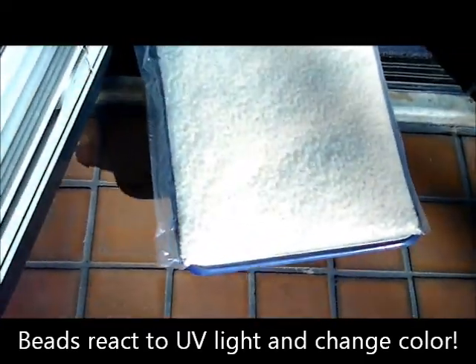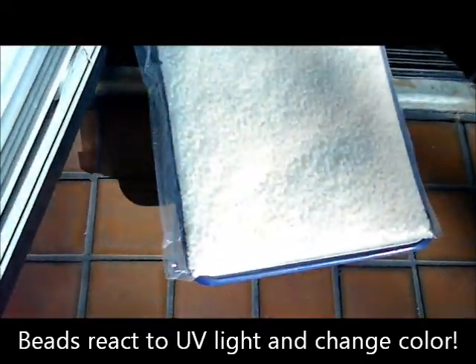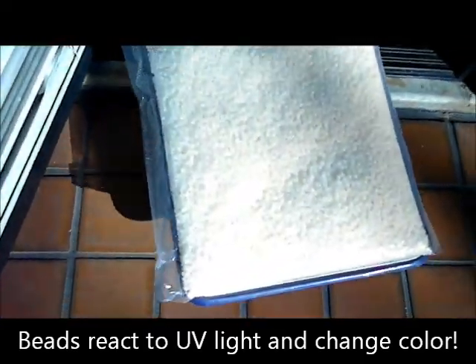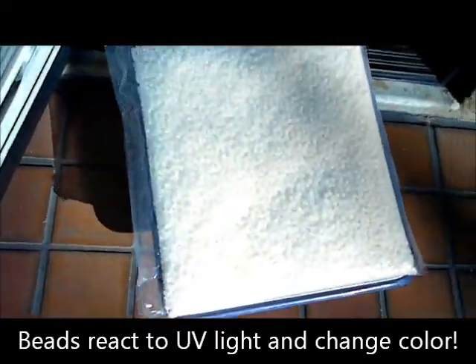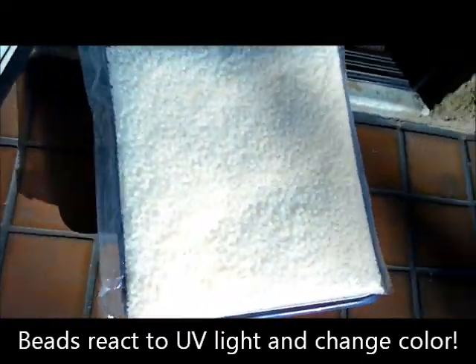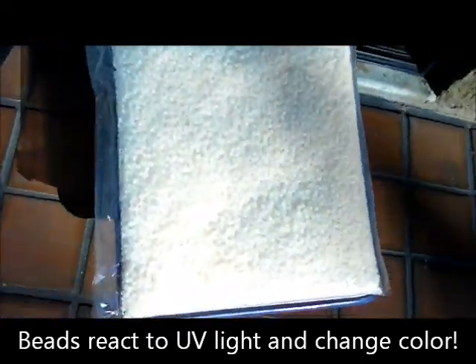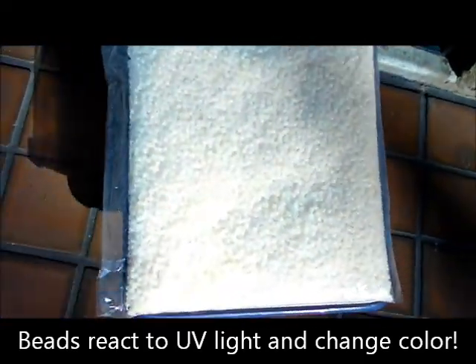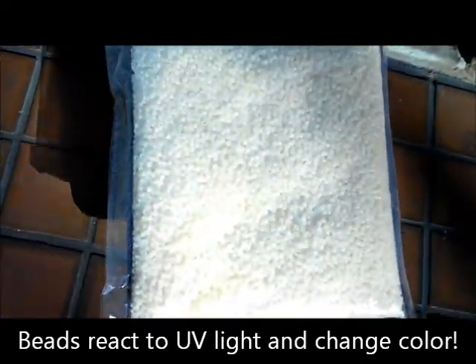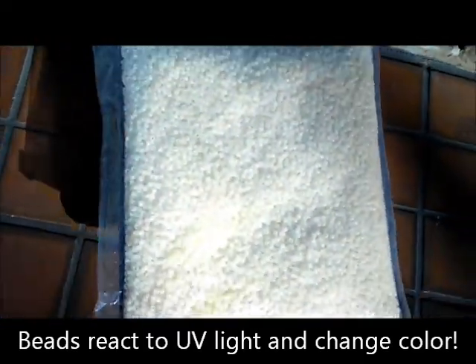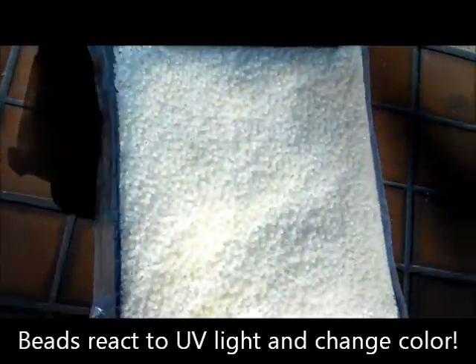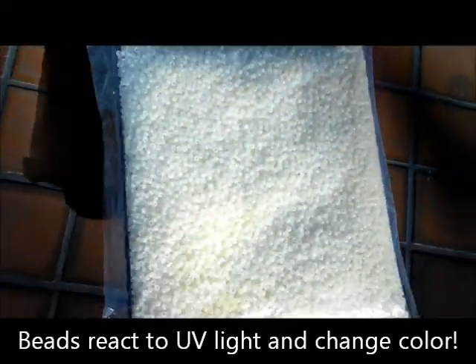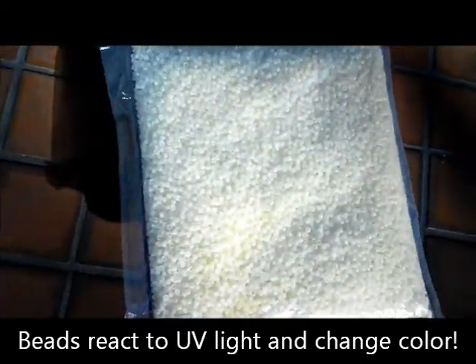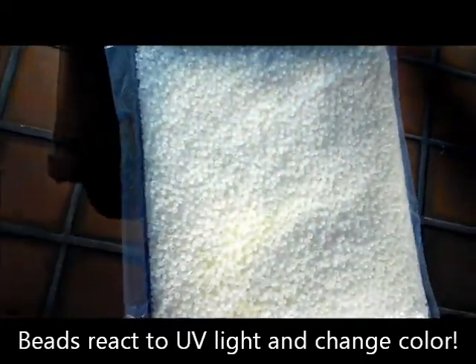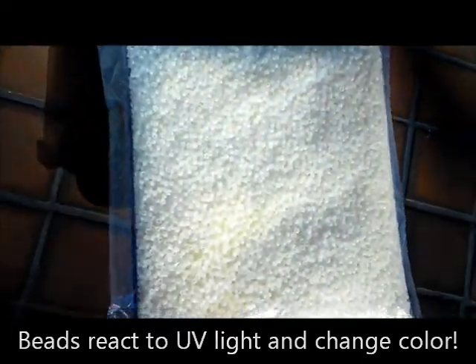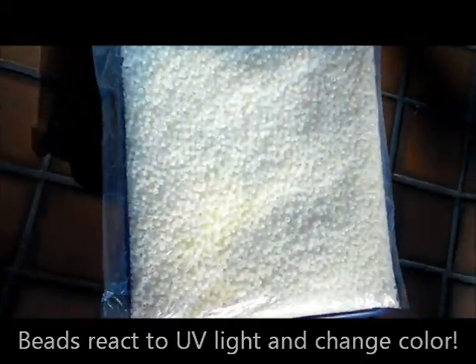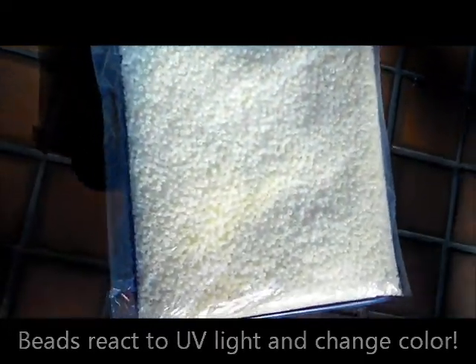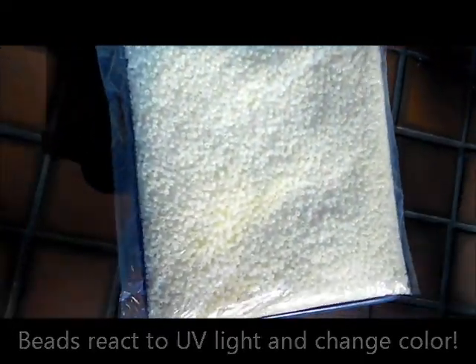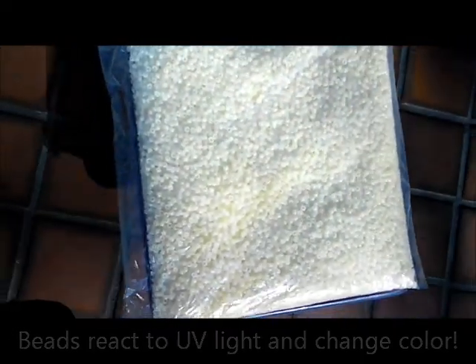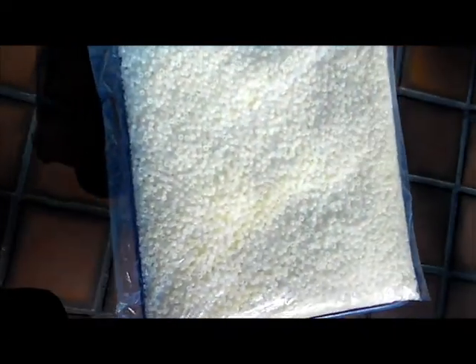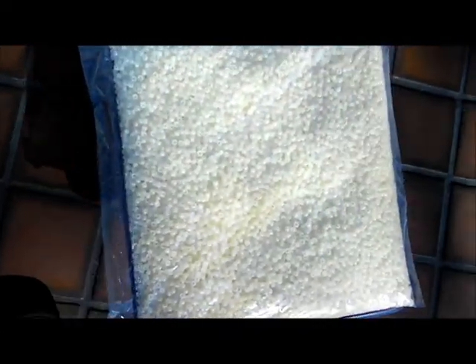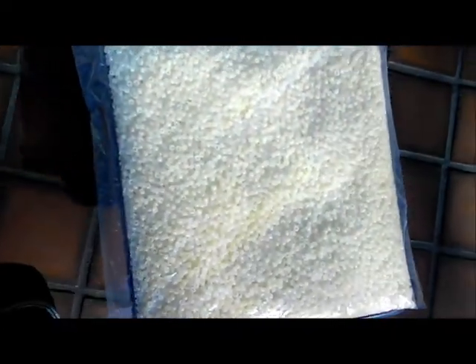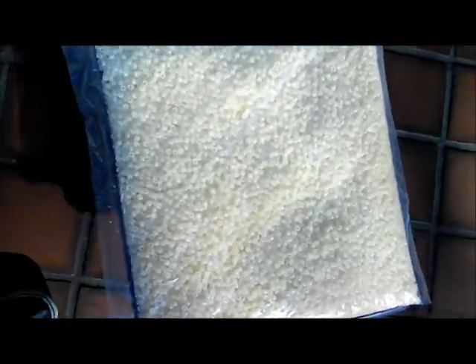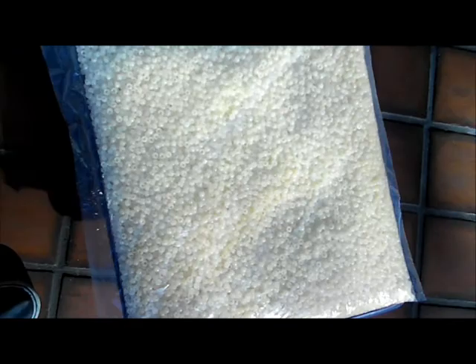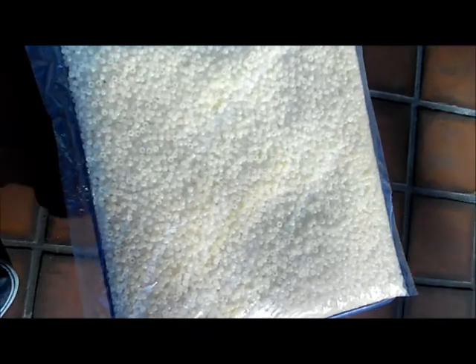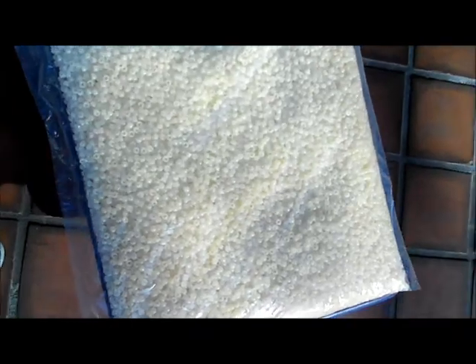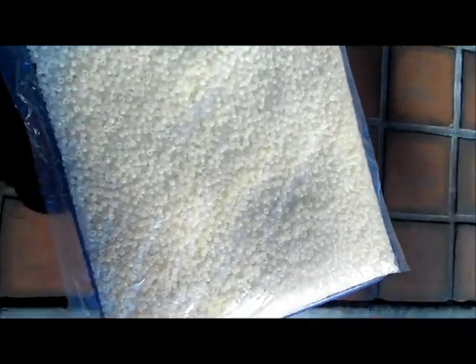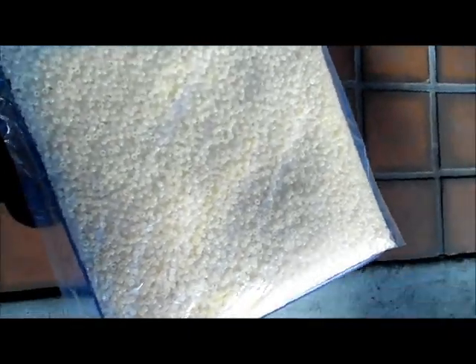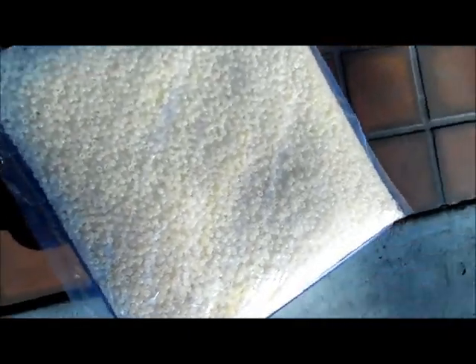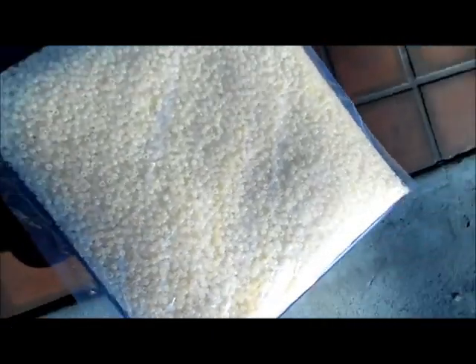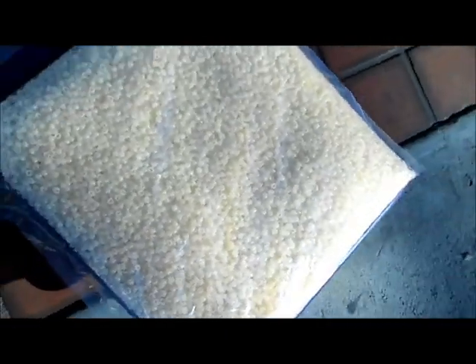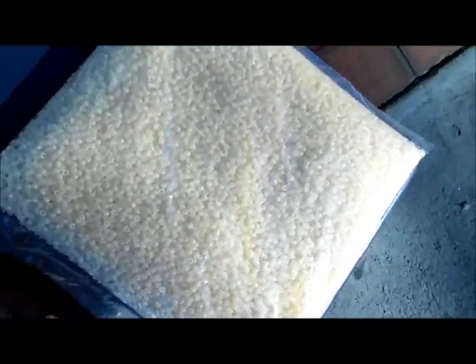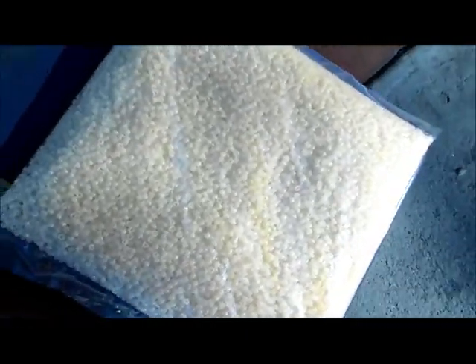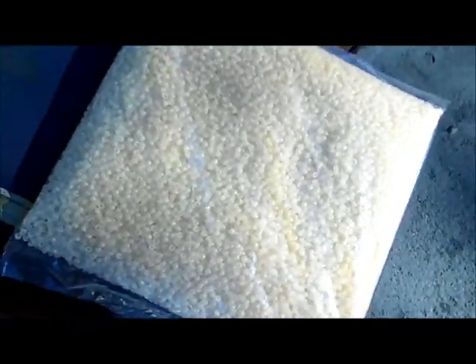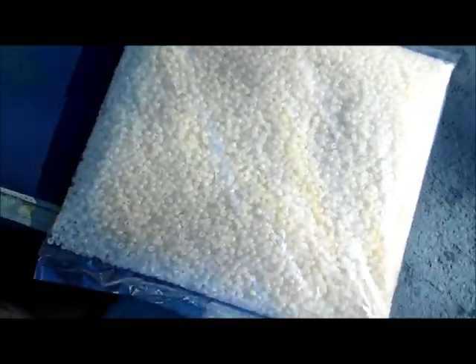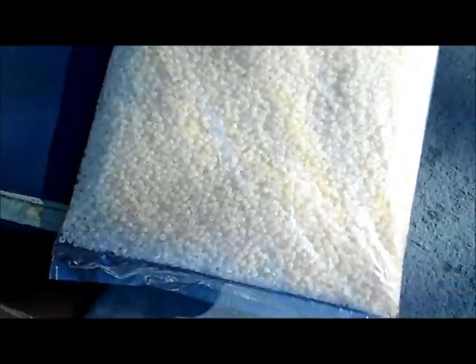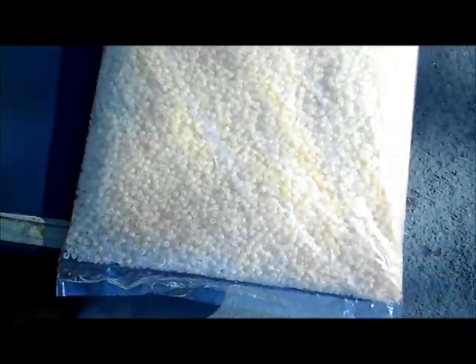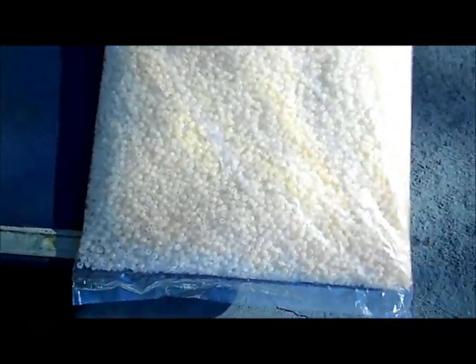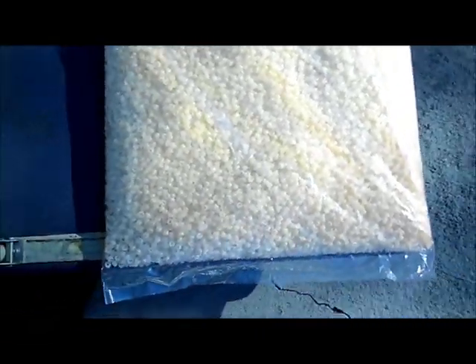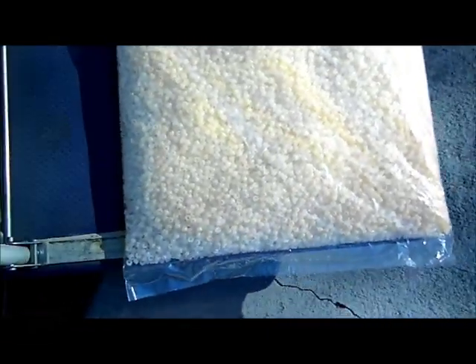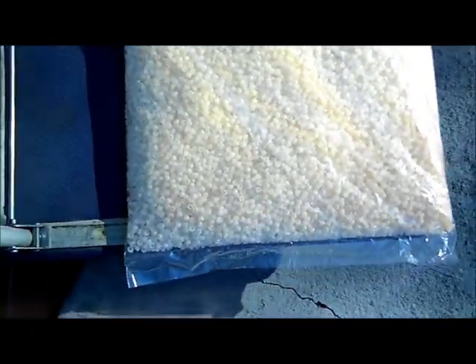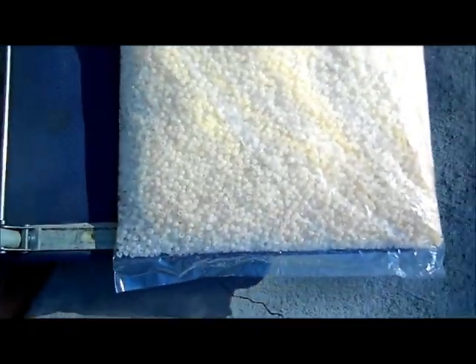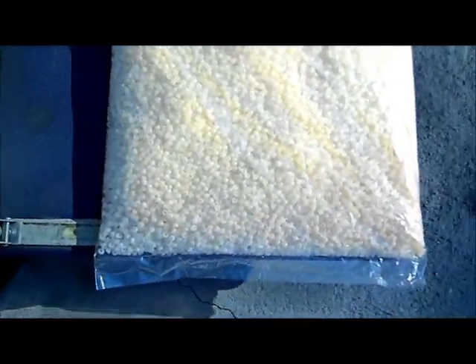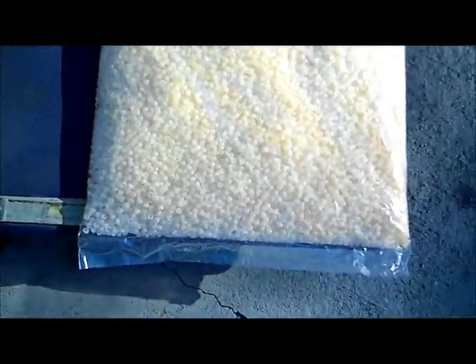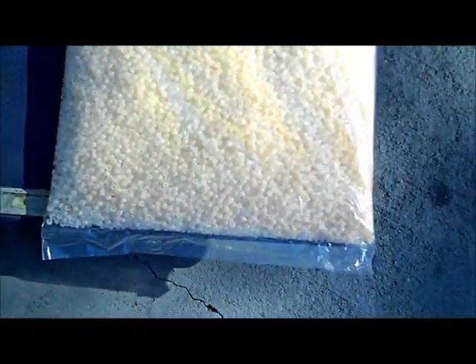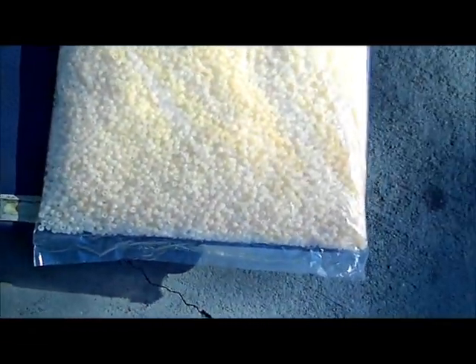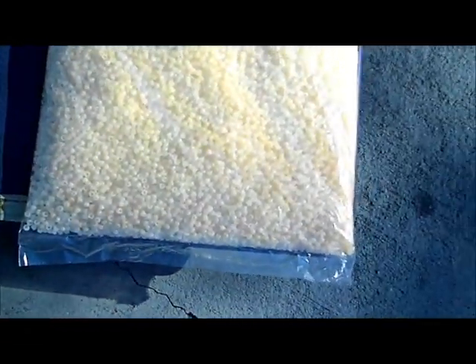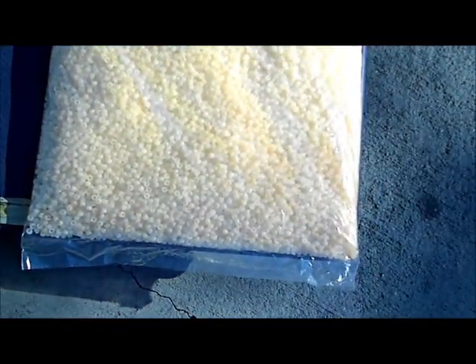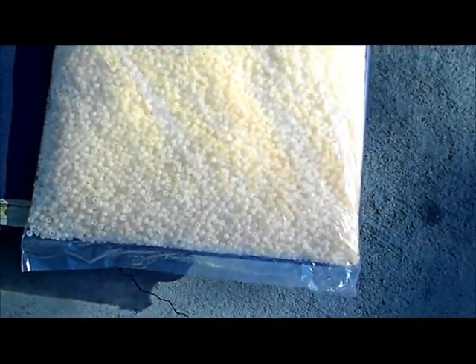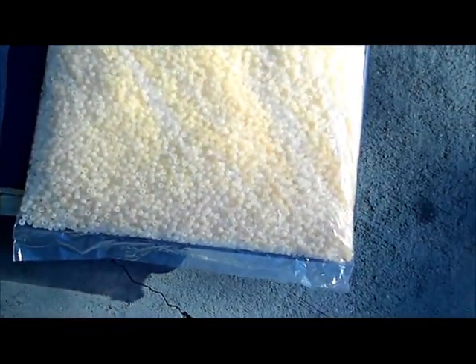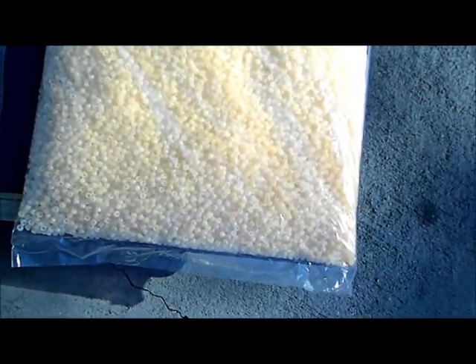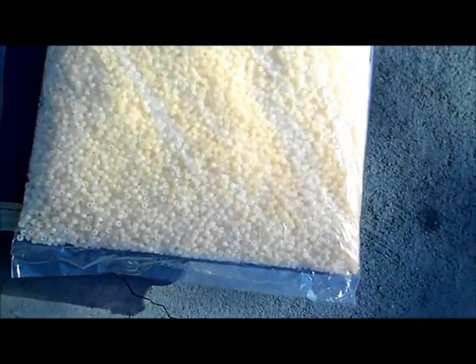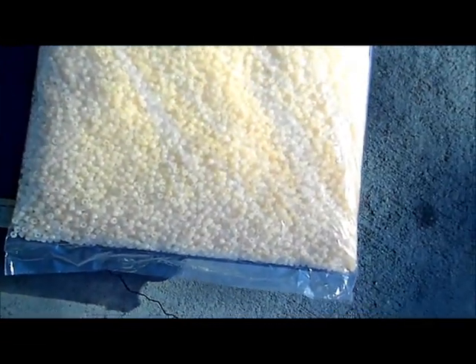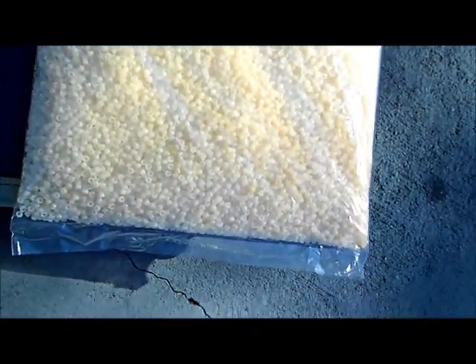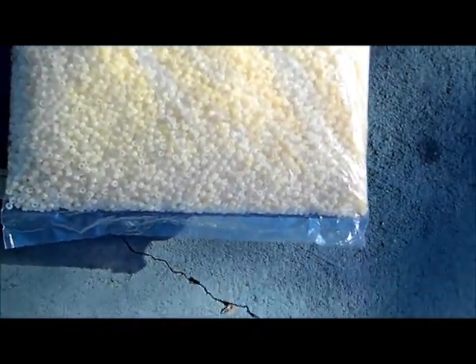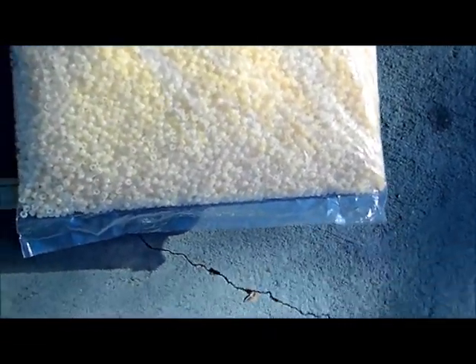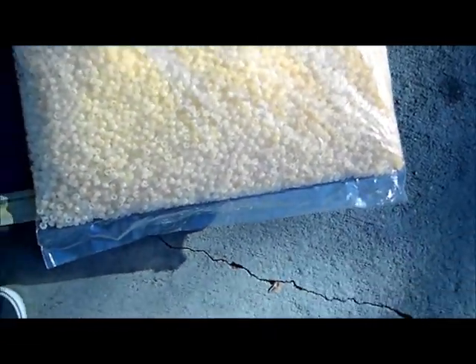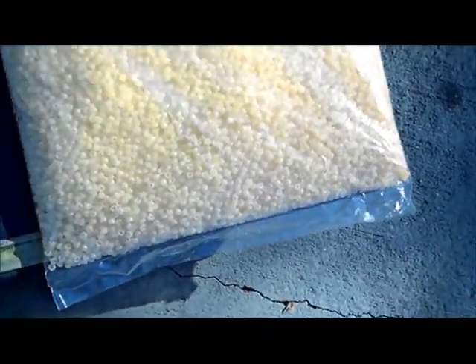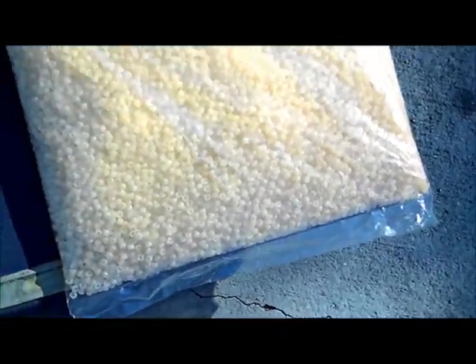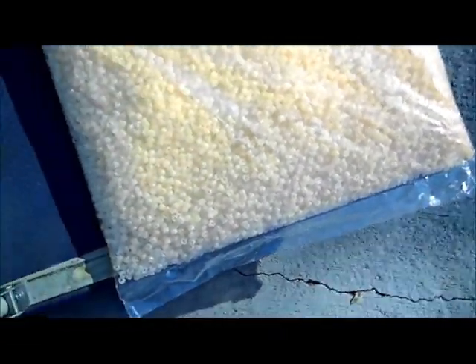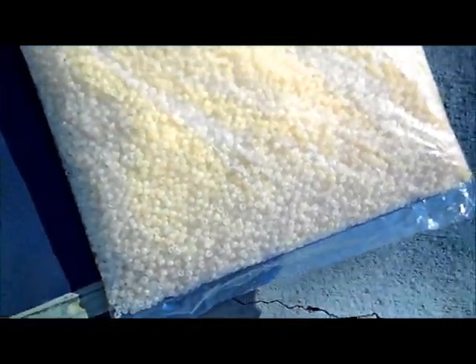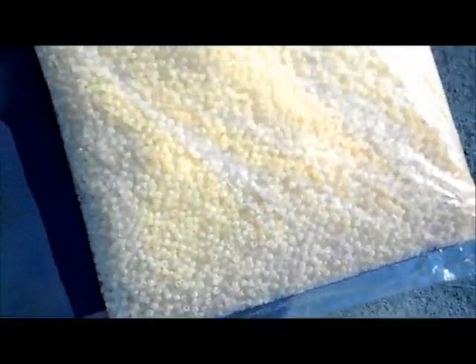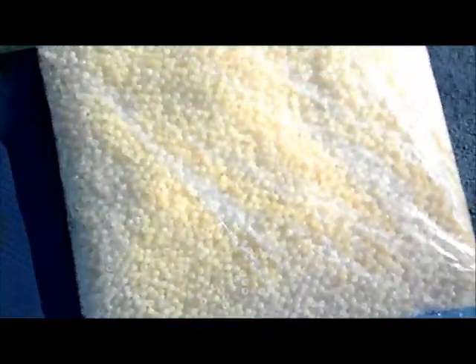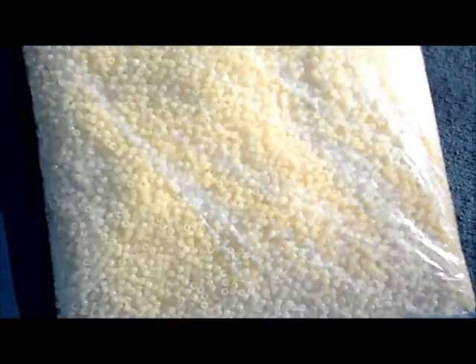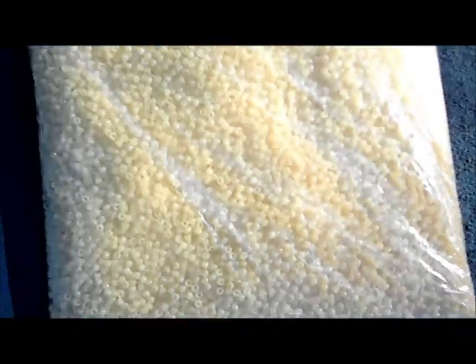Right when the sun hits, all the beads change to the same color. It's early in the morning and they're still changing.